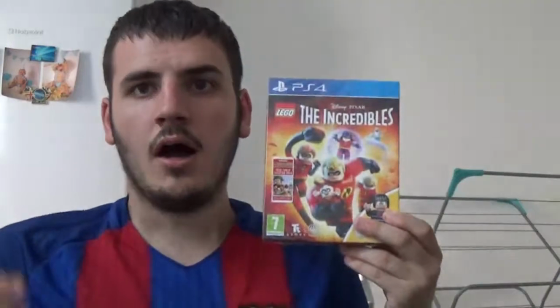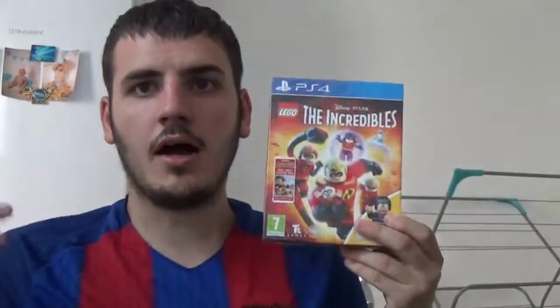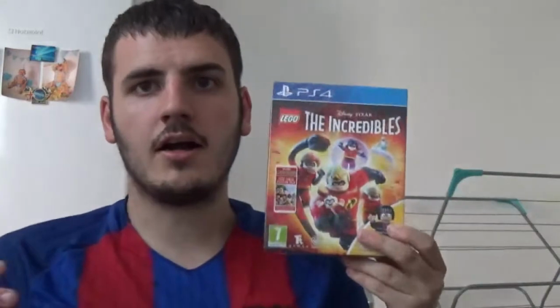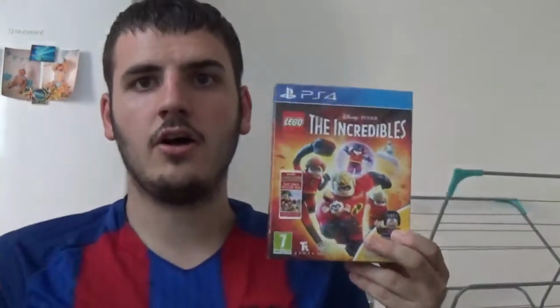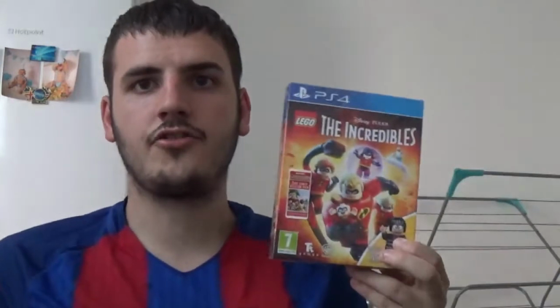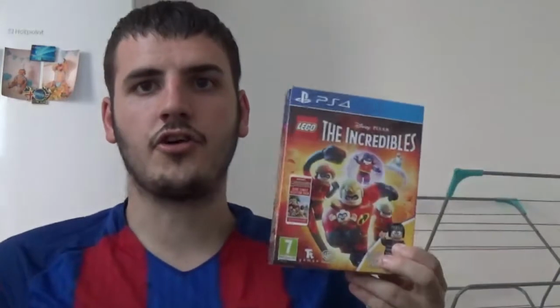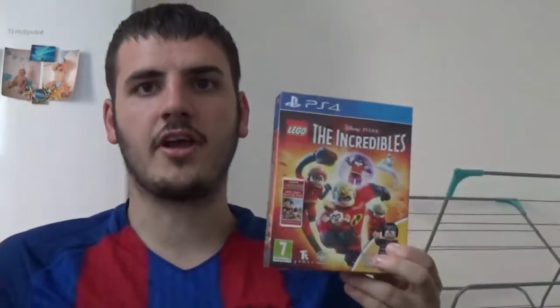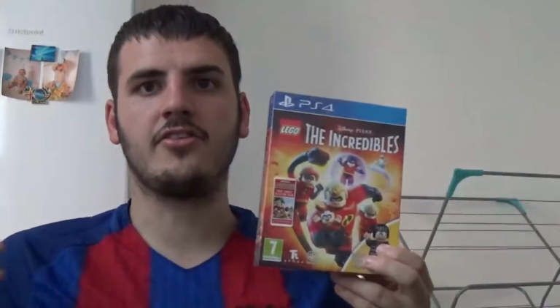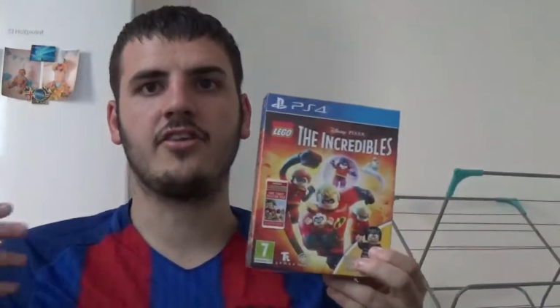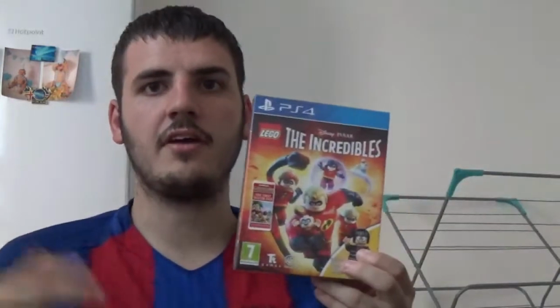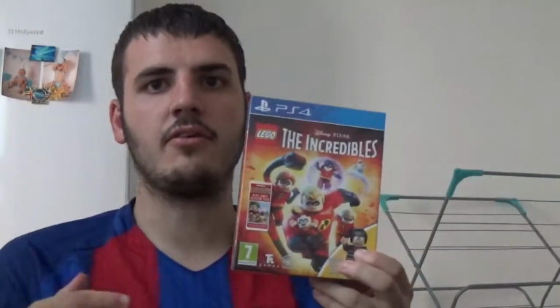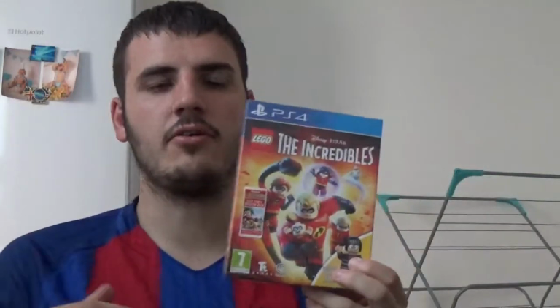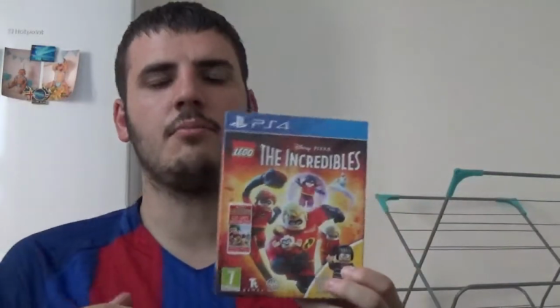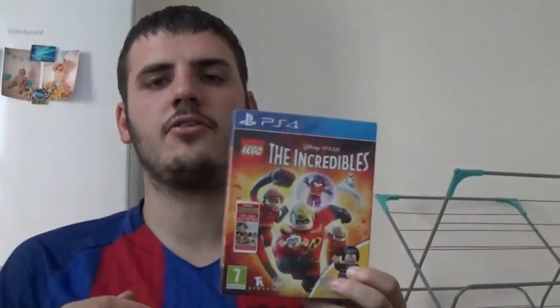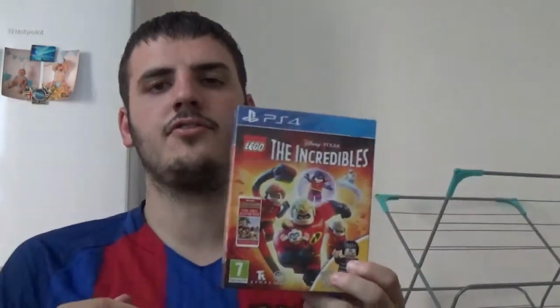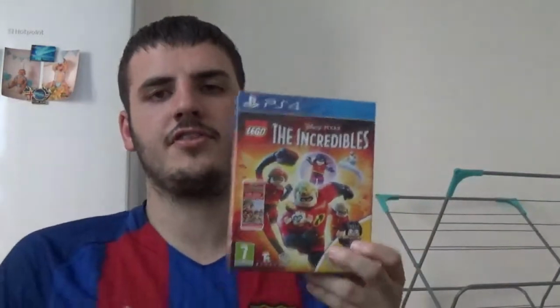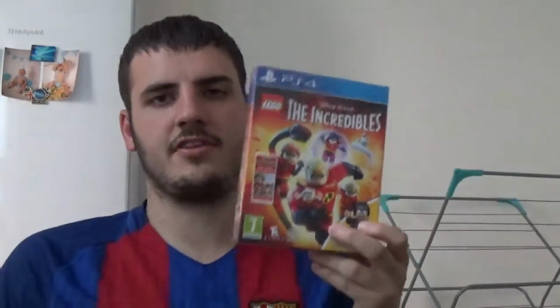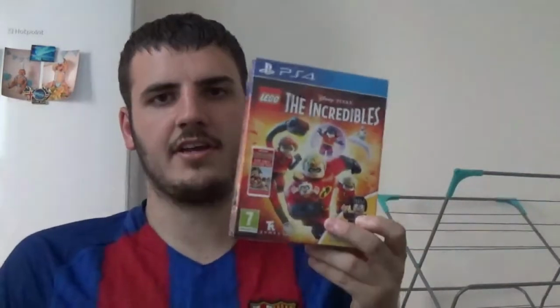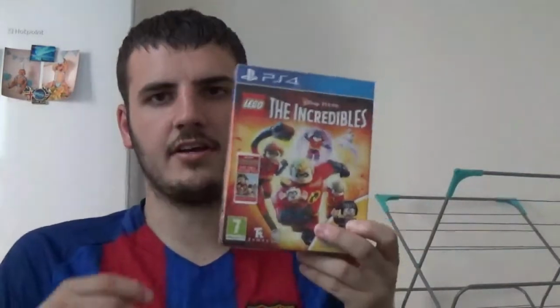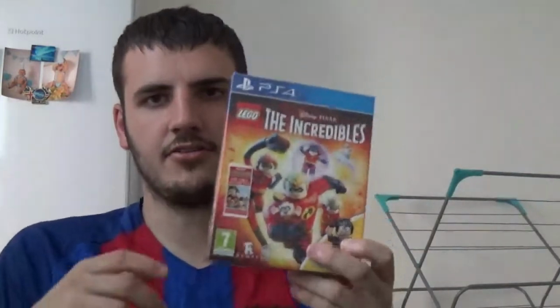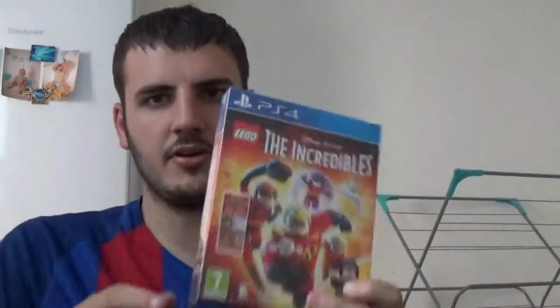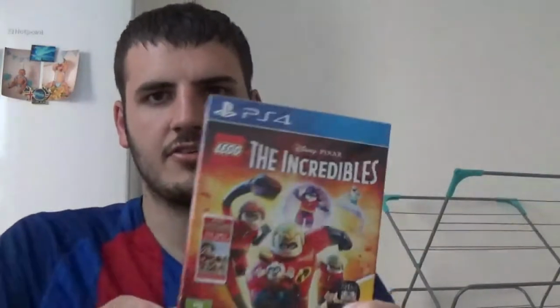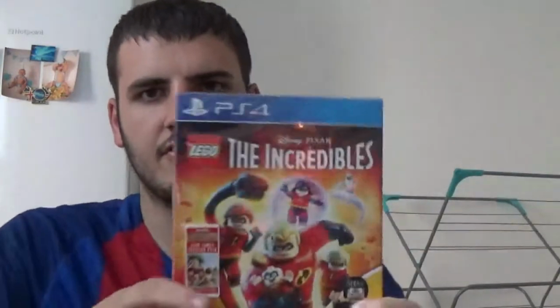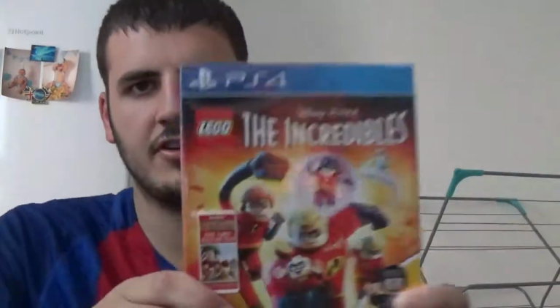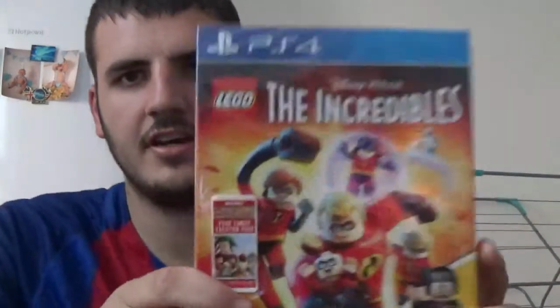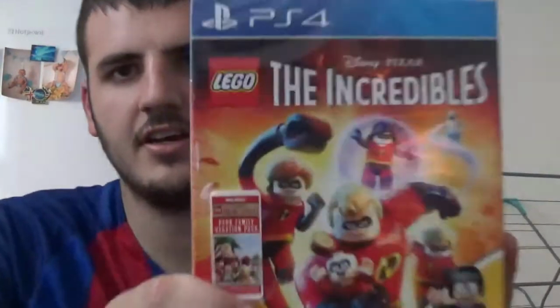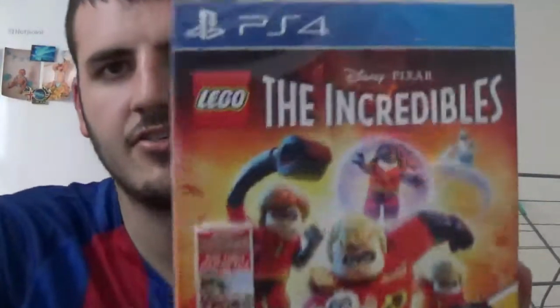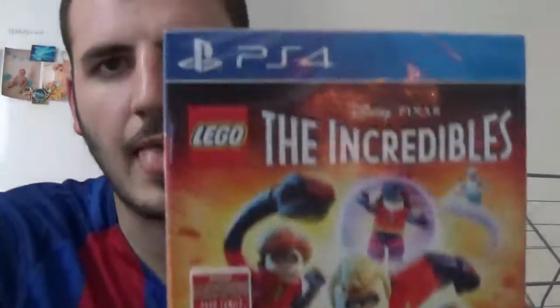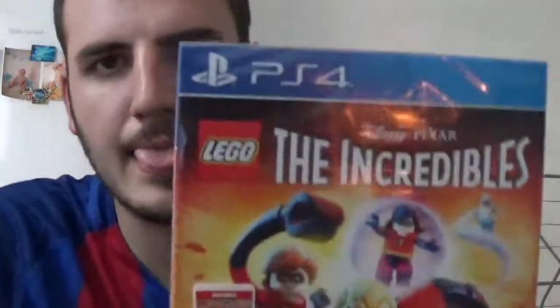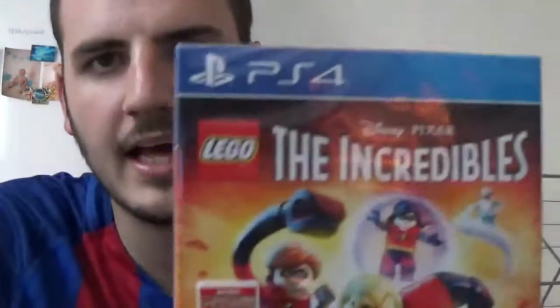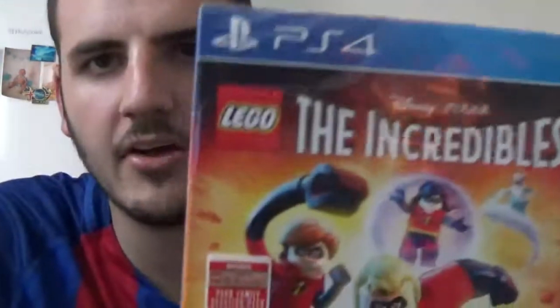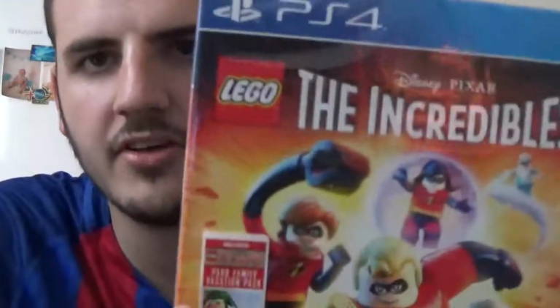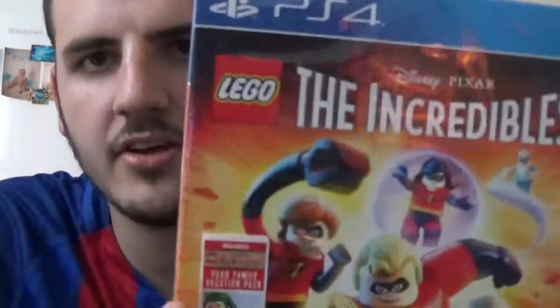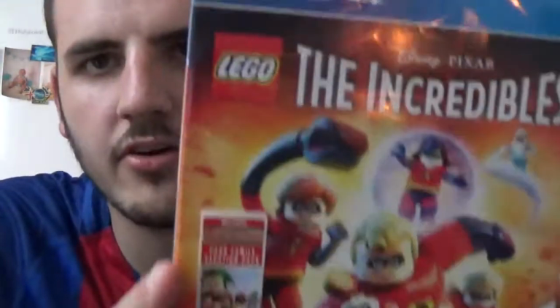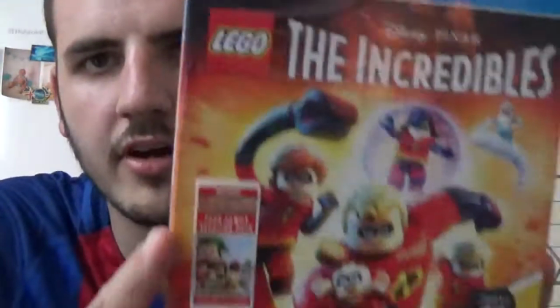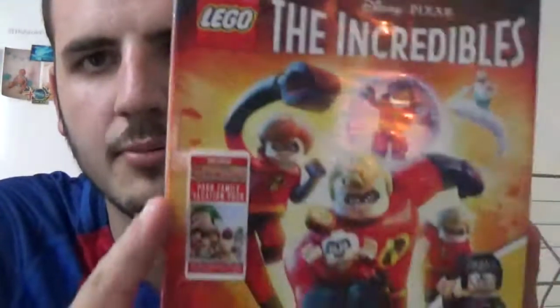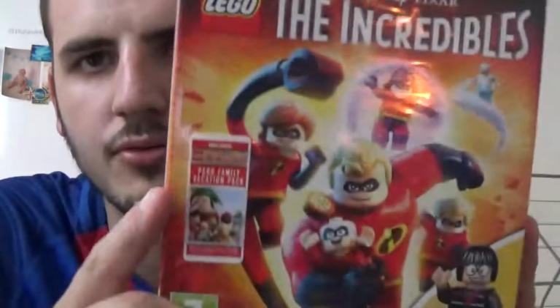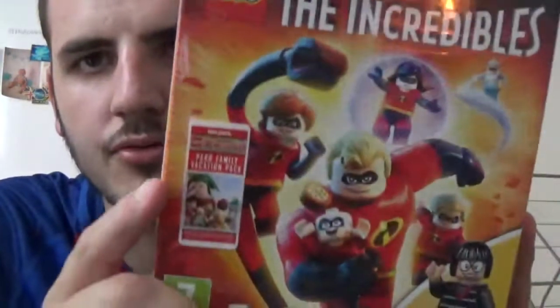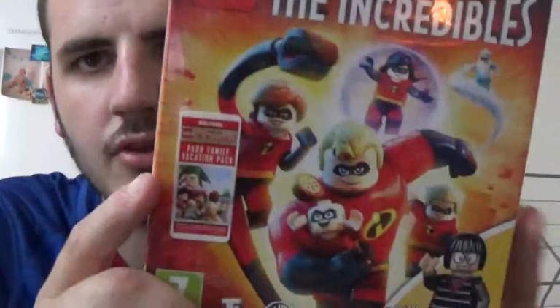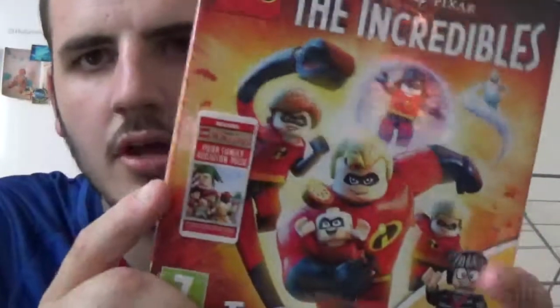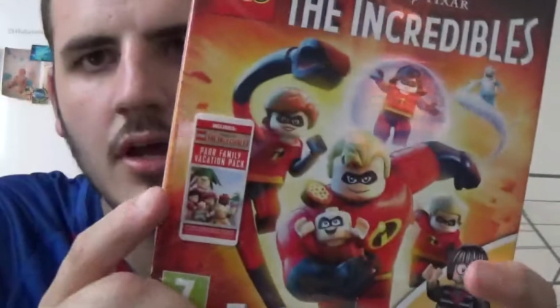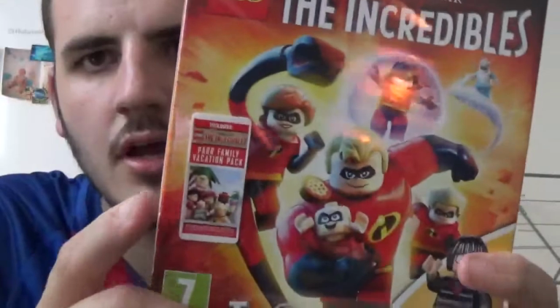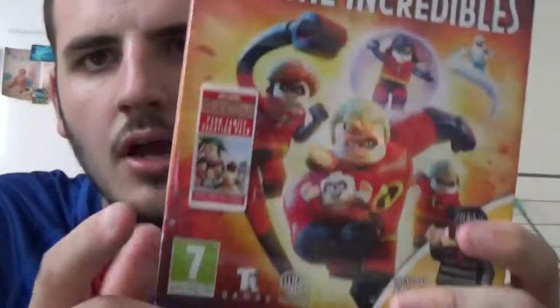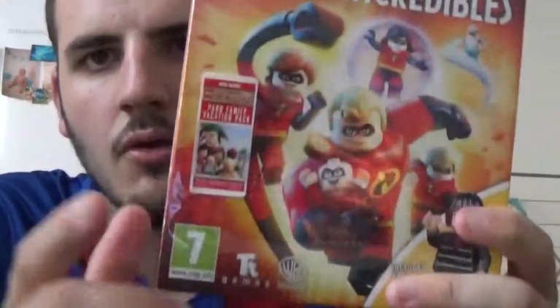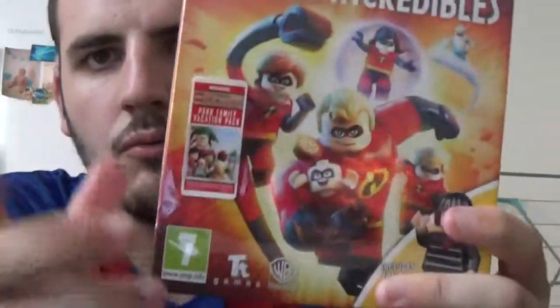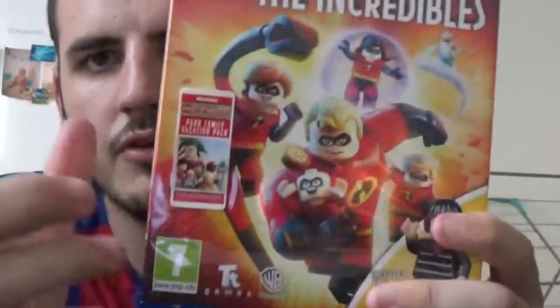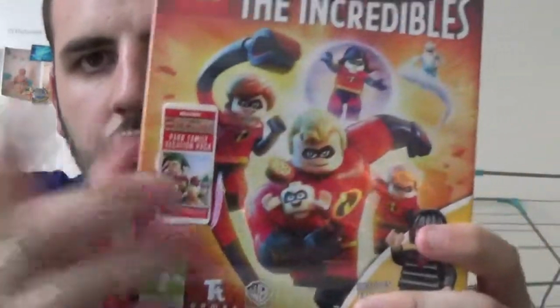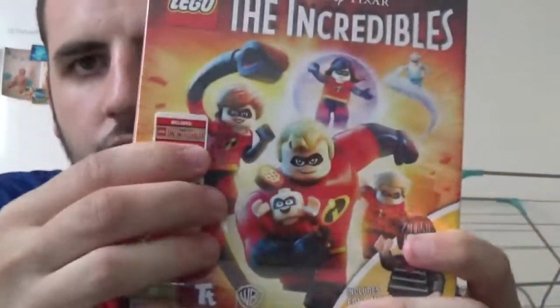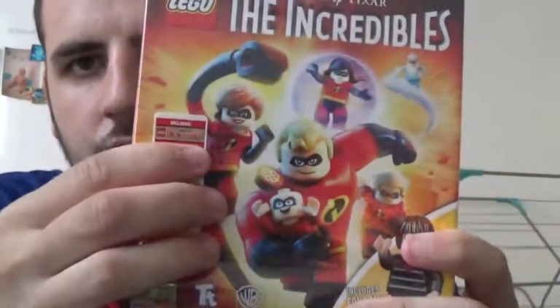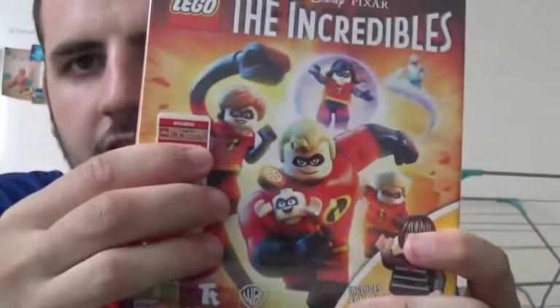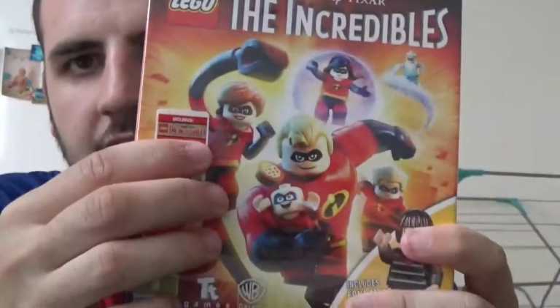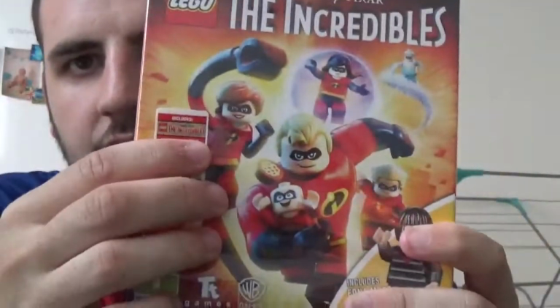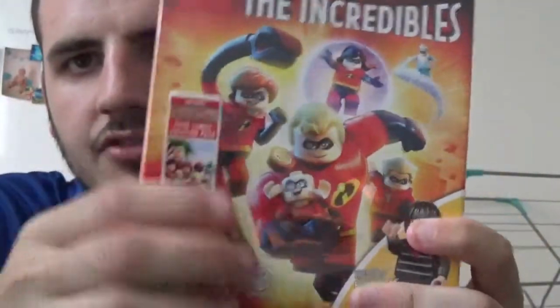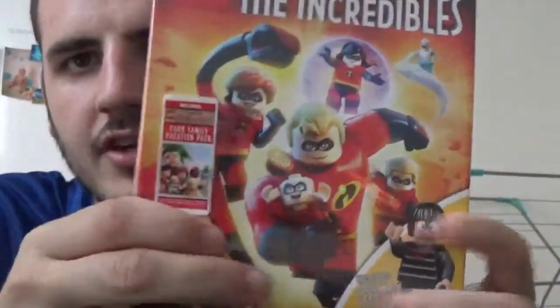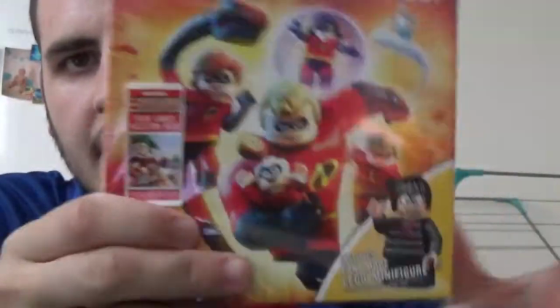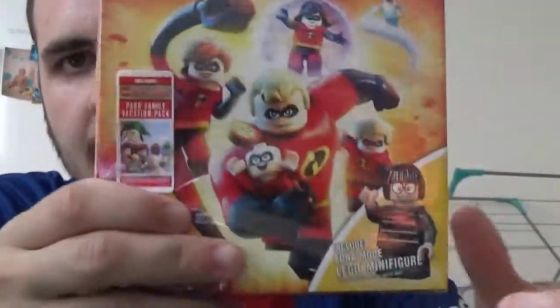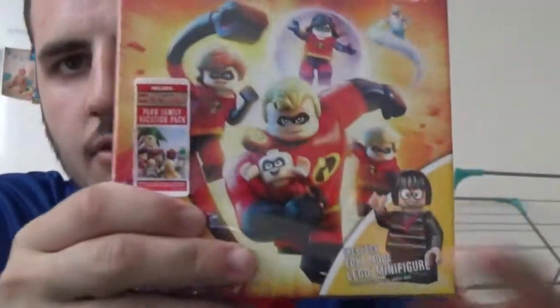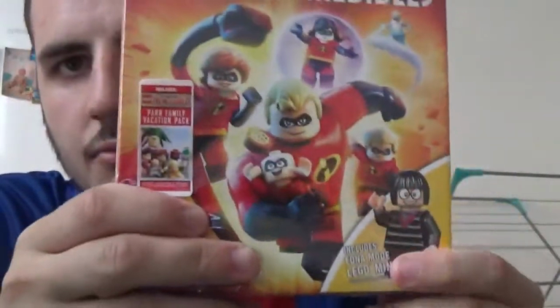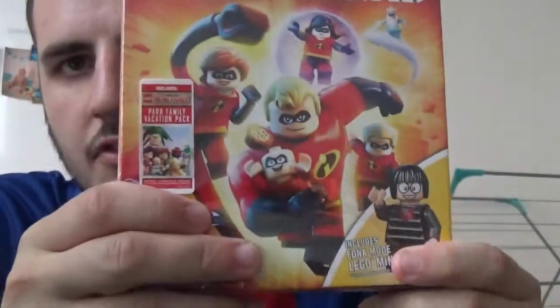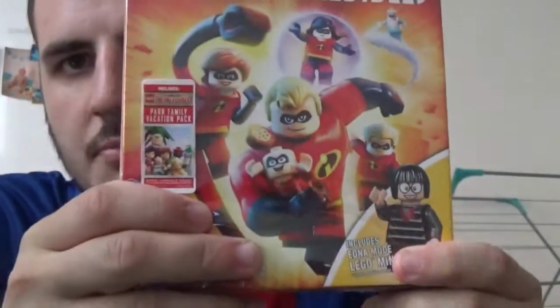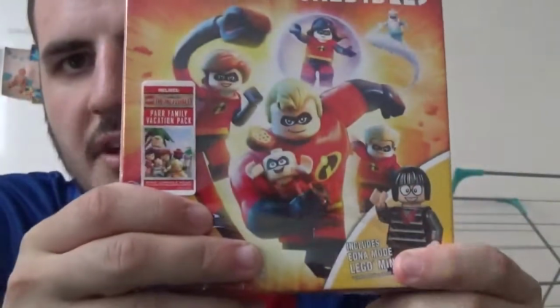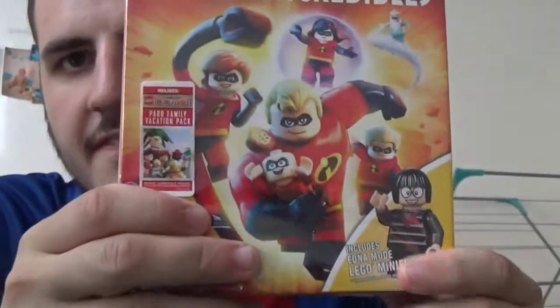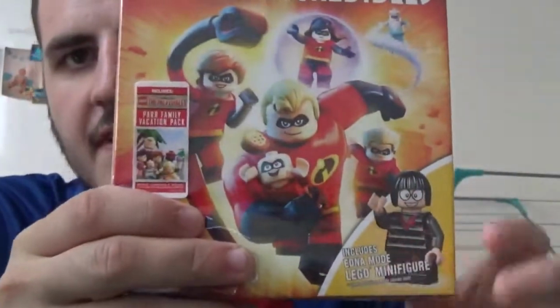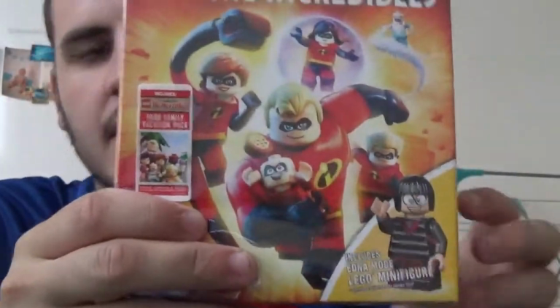Hi guys, it's Chucky and today we've got an unboxing for you. As you can see, it is Lego The Incredibles, which comes as DLC and it comes with a mini figure.